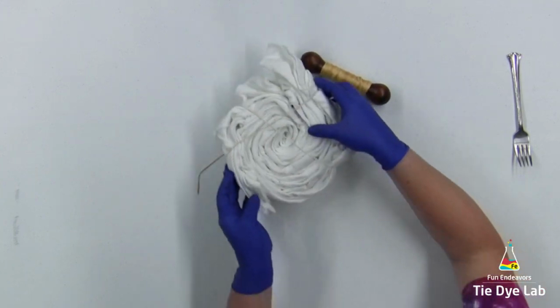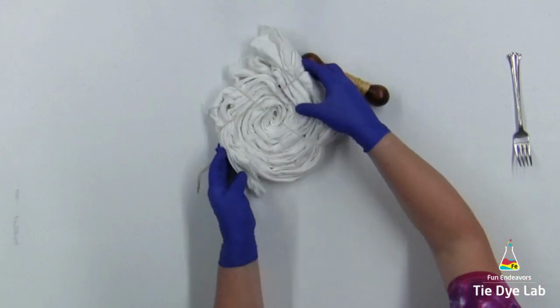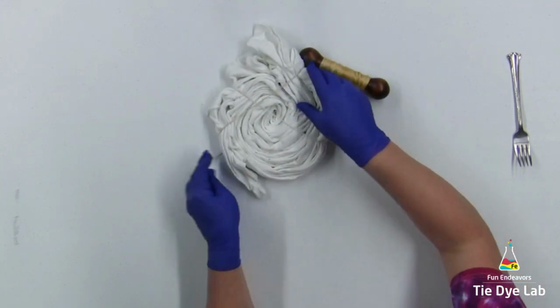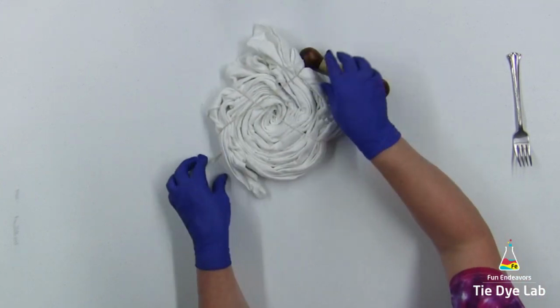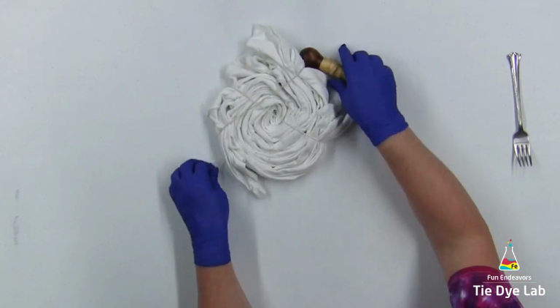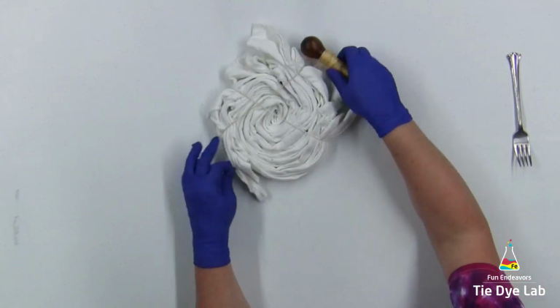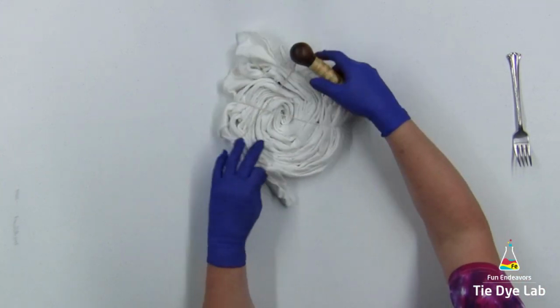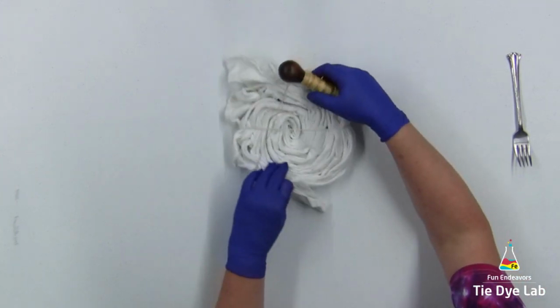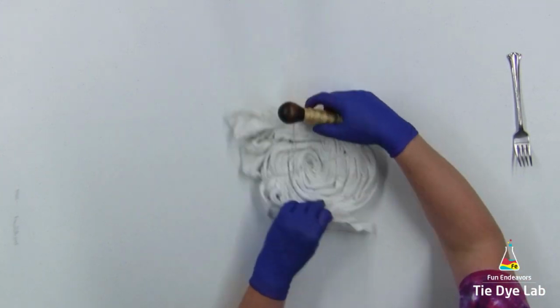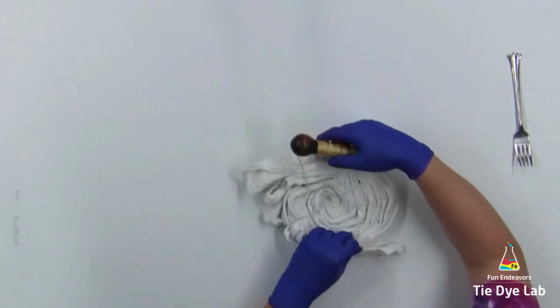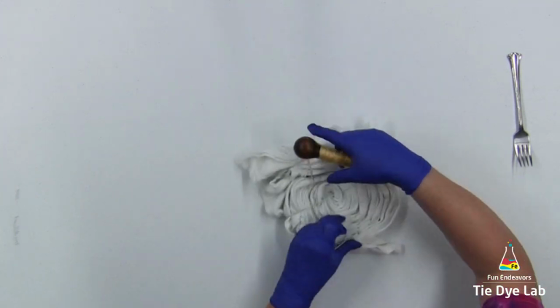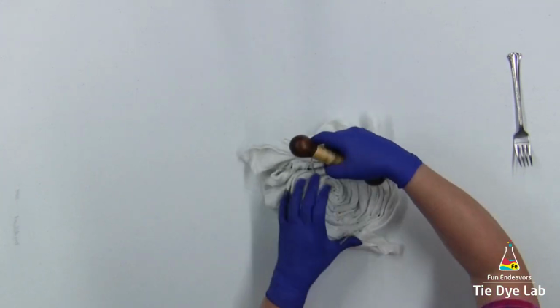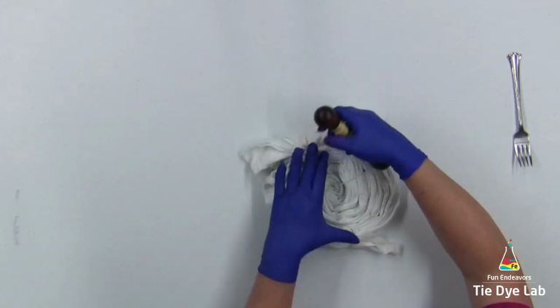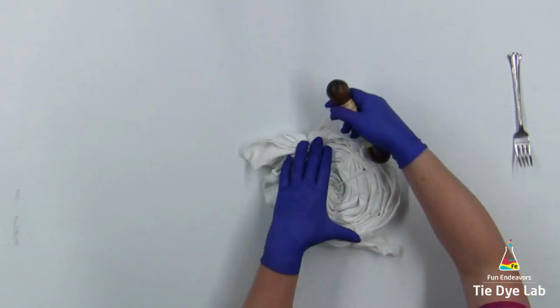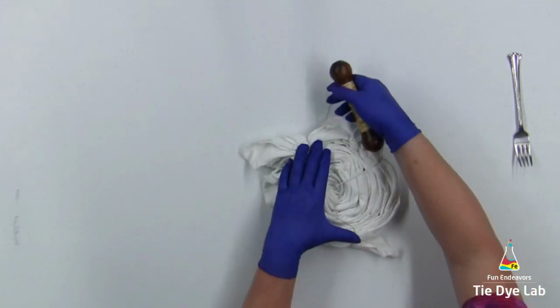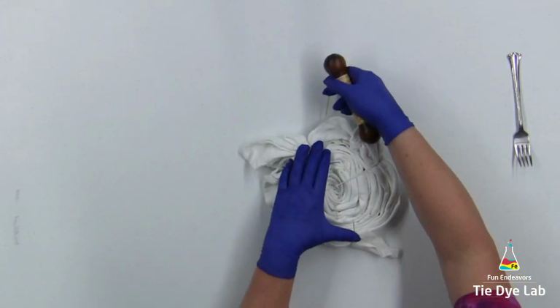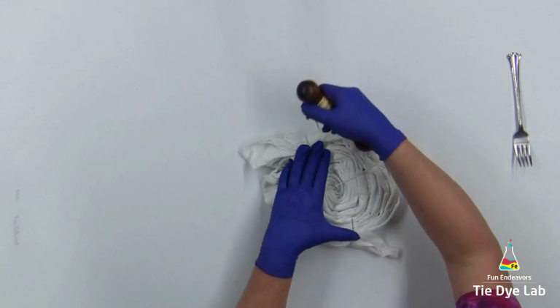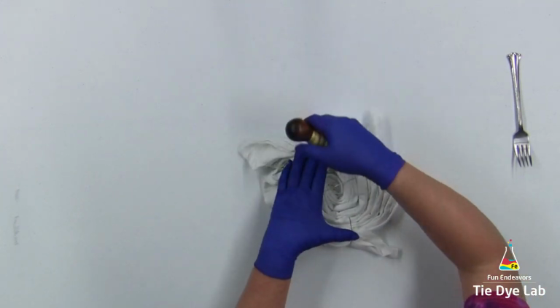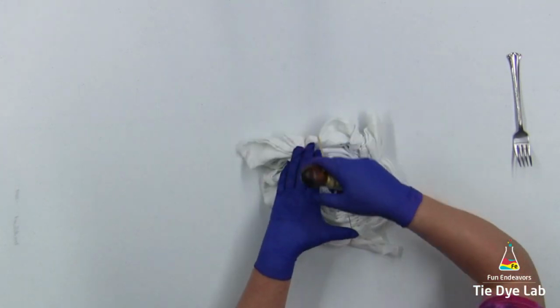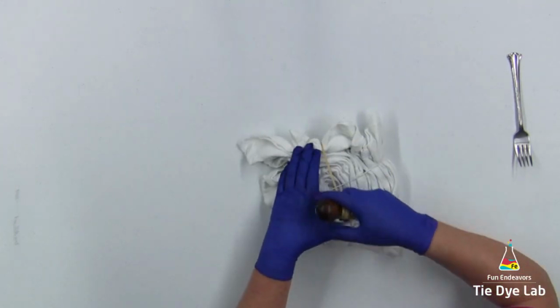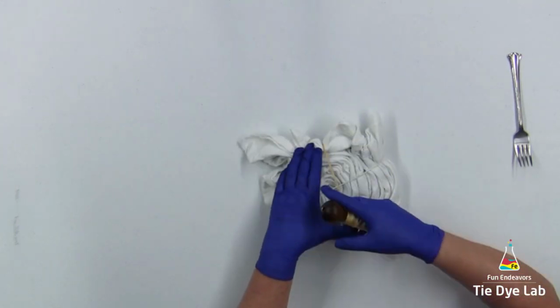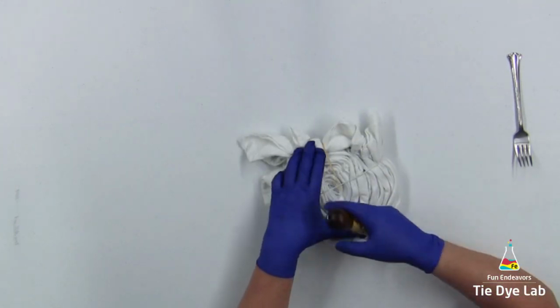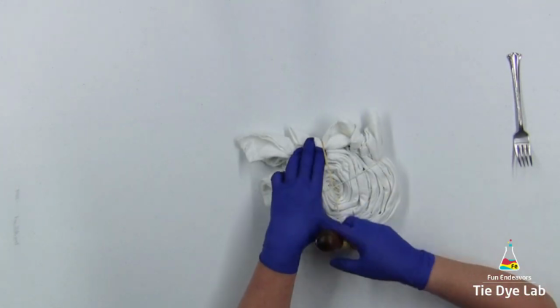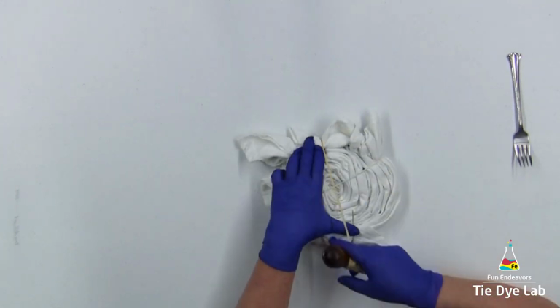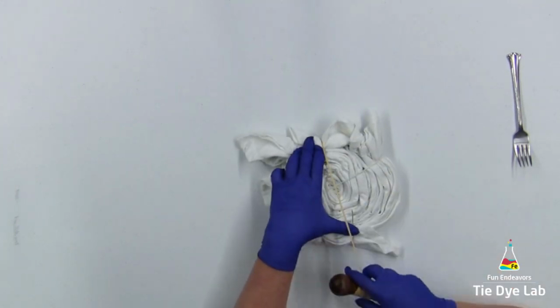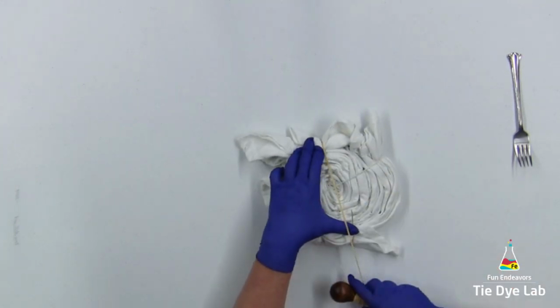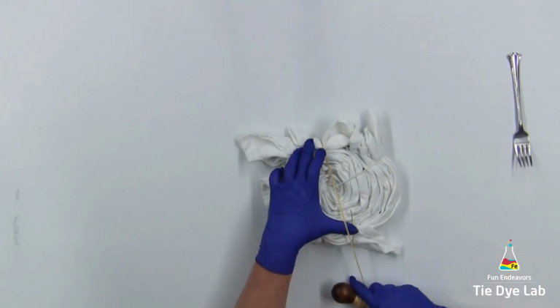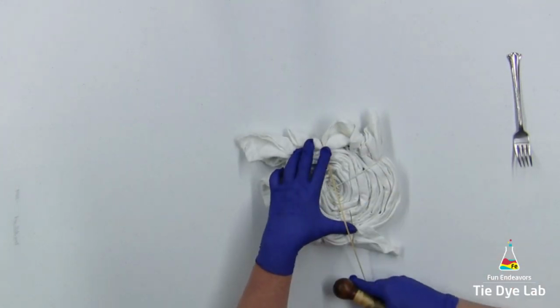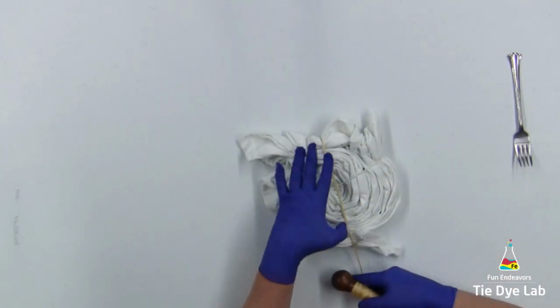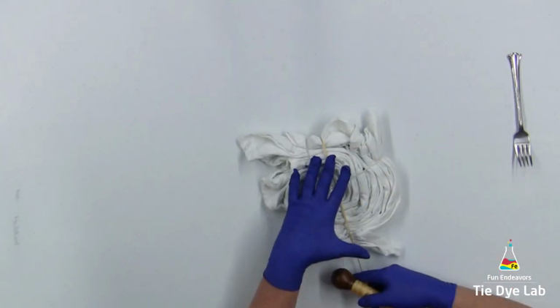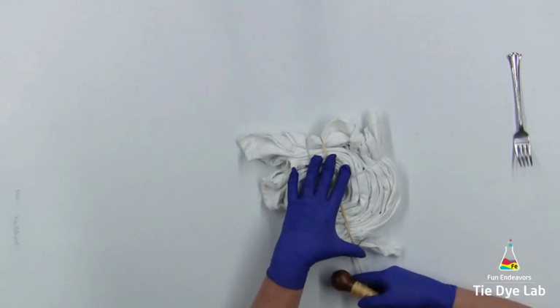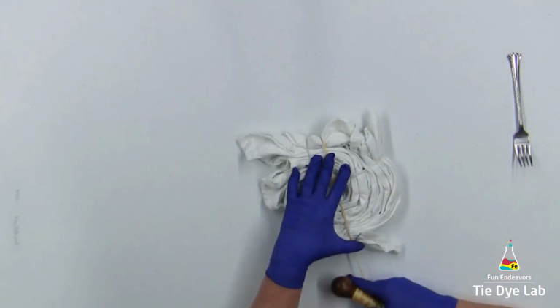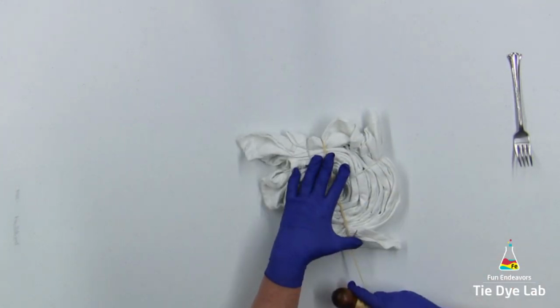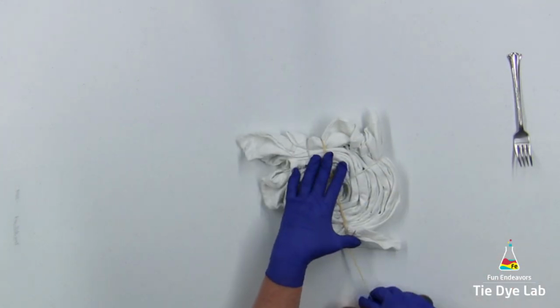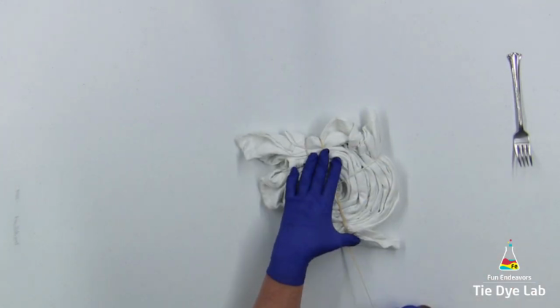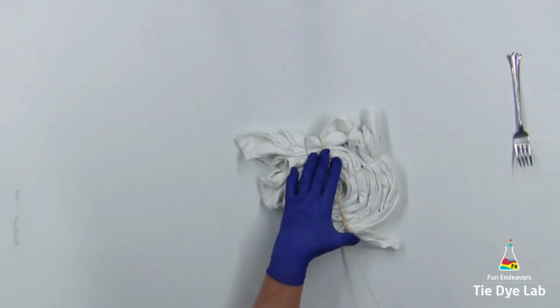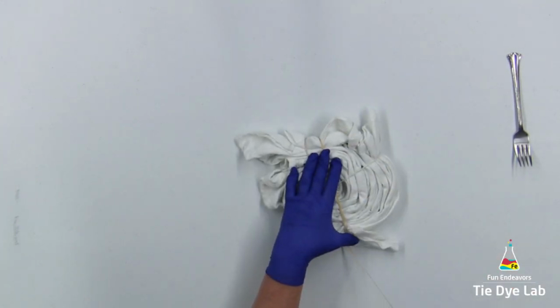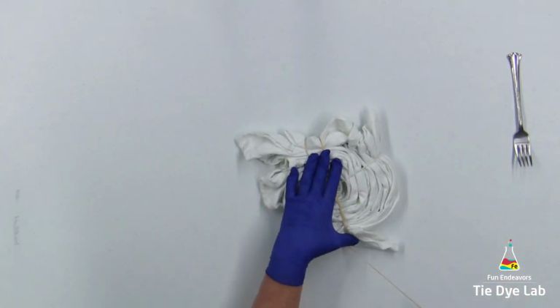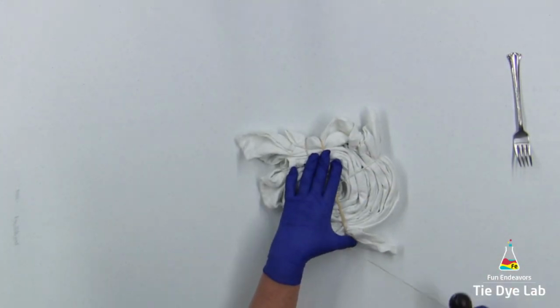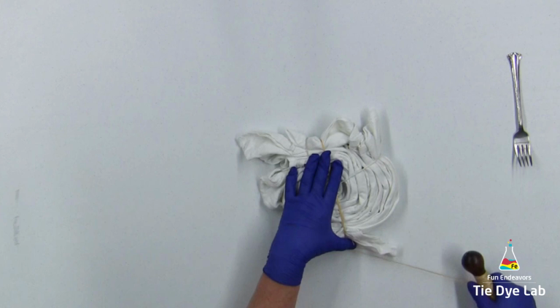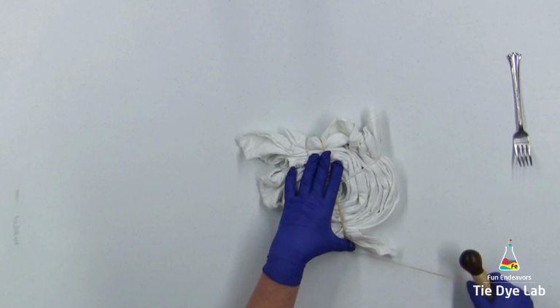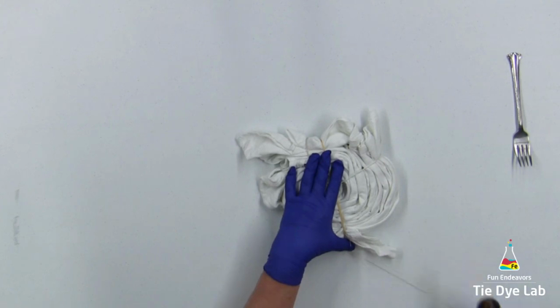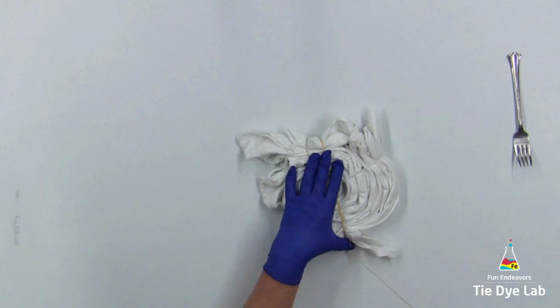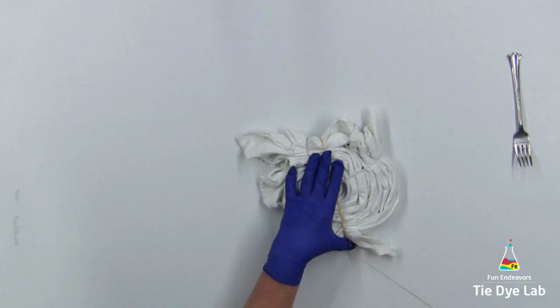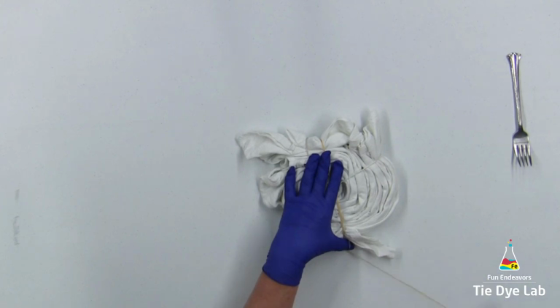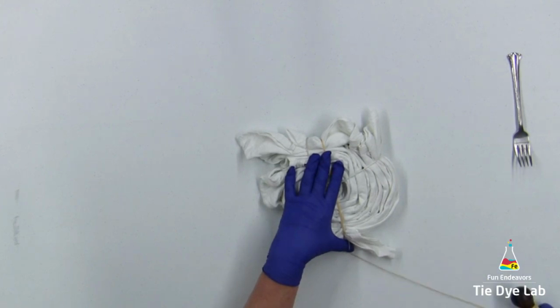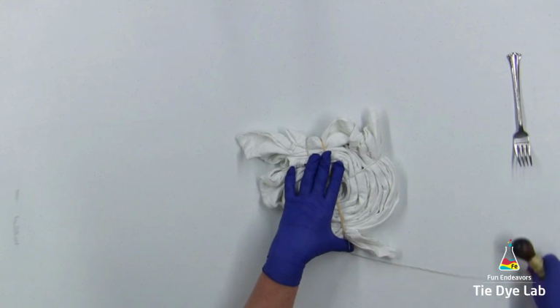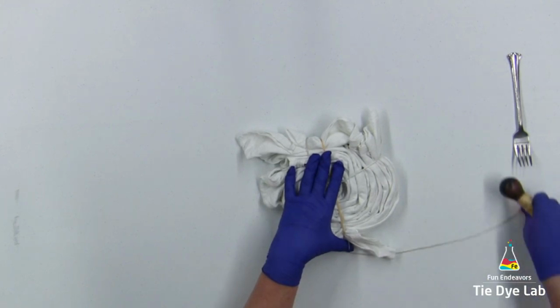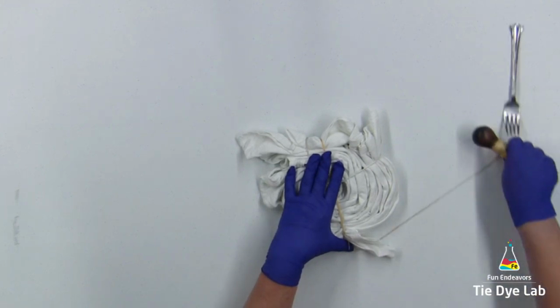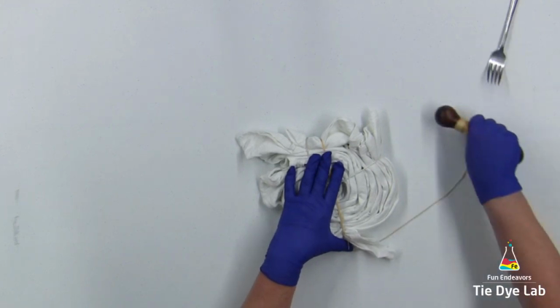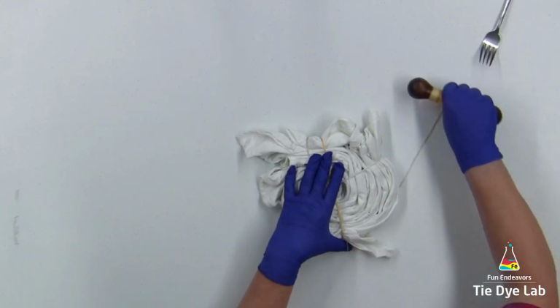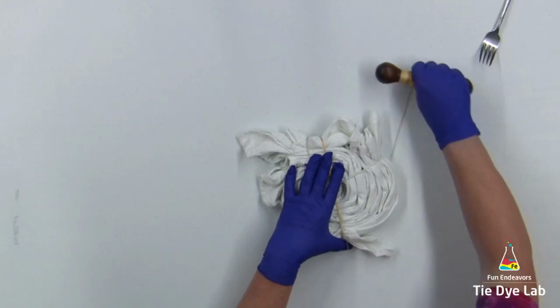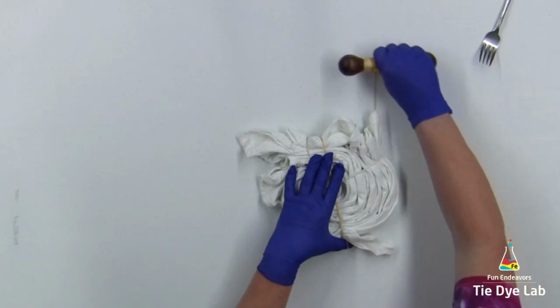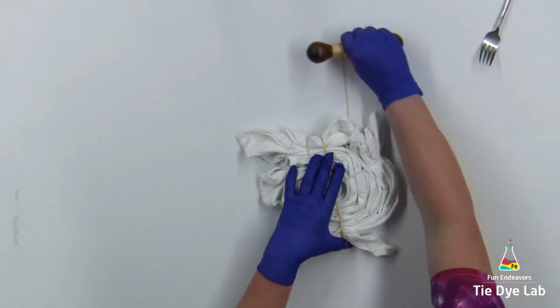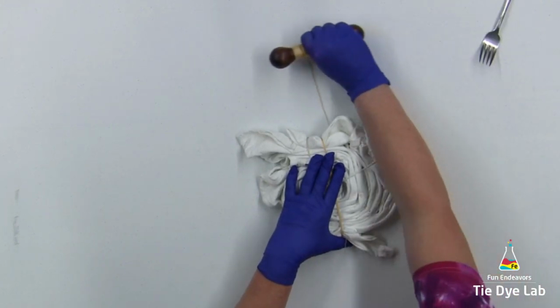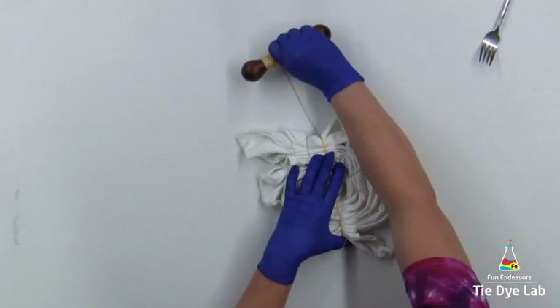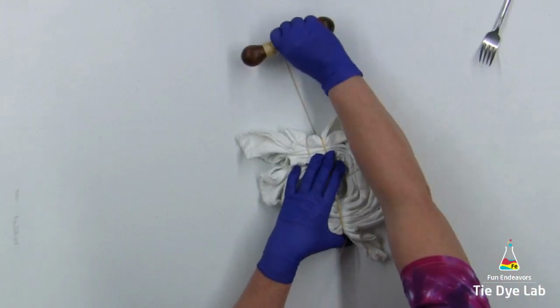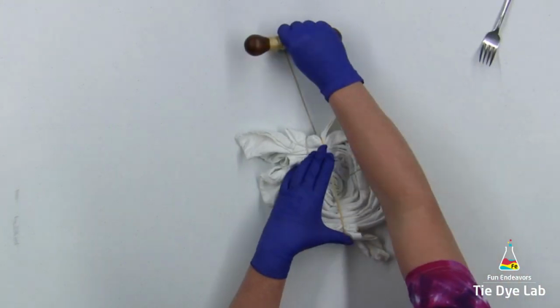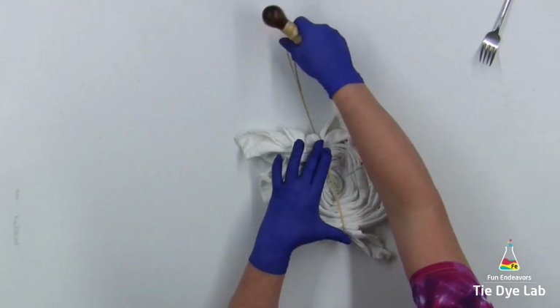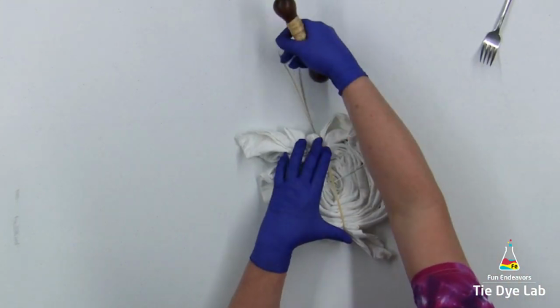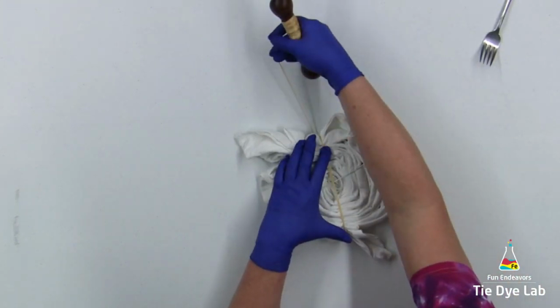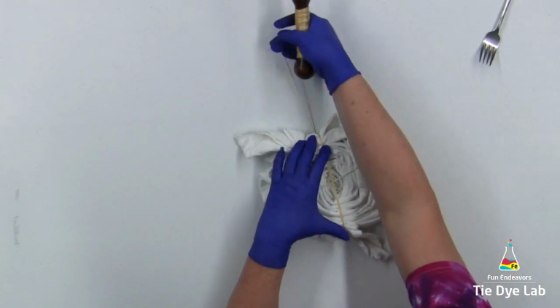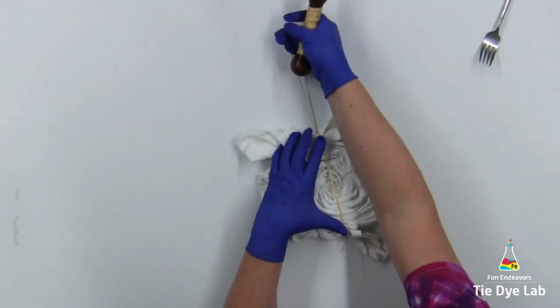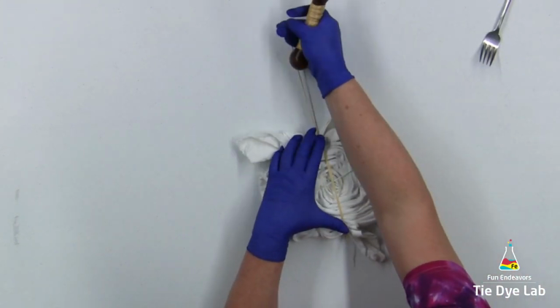I'd like to have a few white lines in the shirt, so I'm going to tie a couple sinew lines going through the spiral.